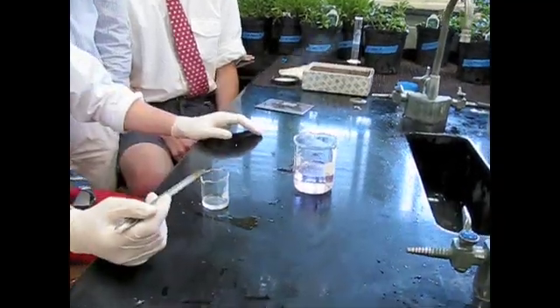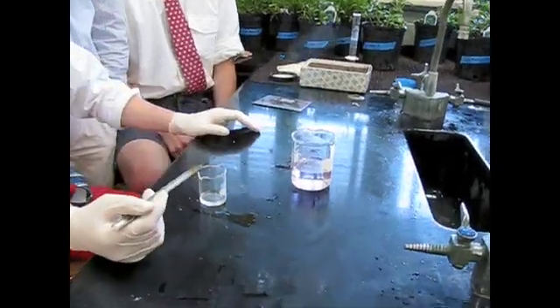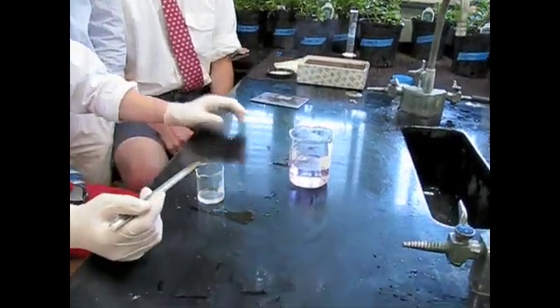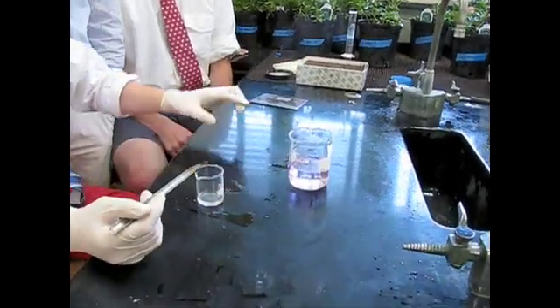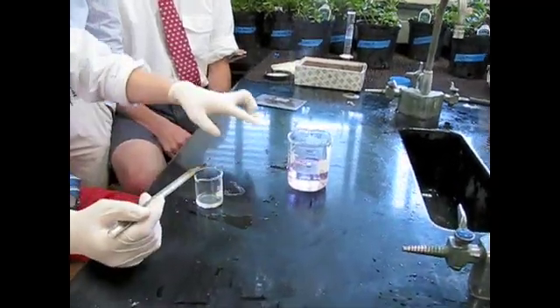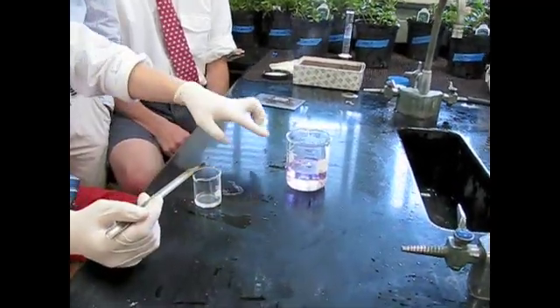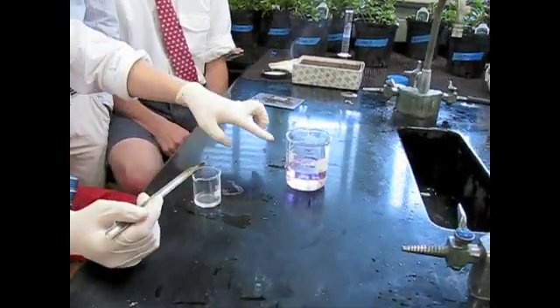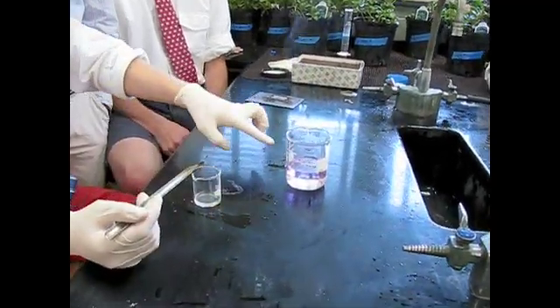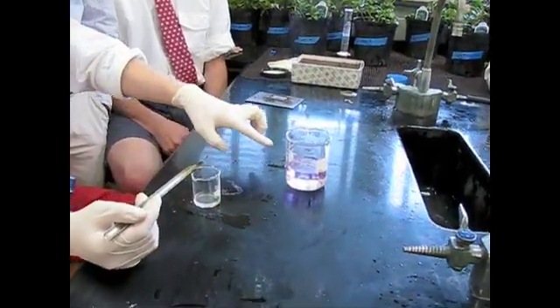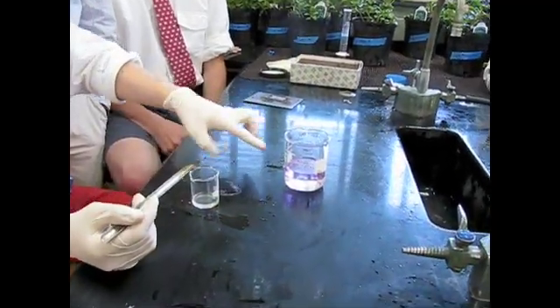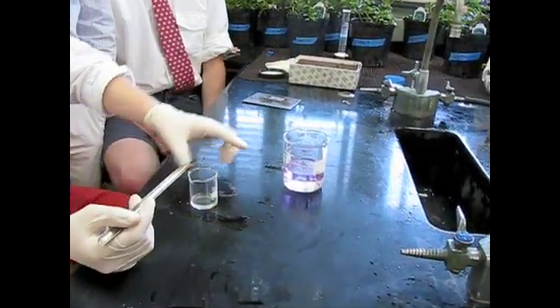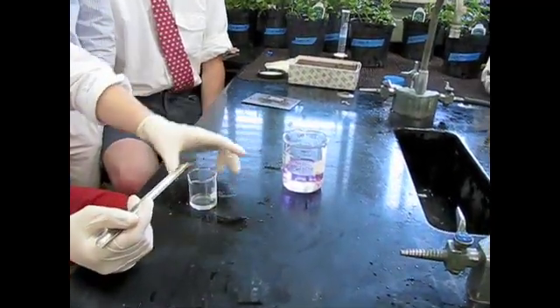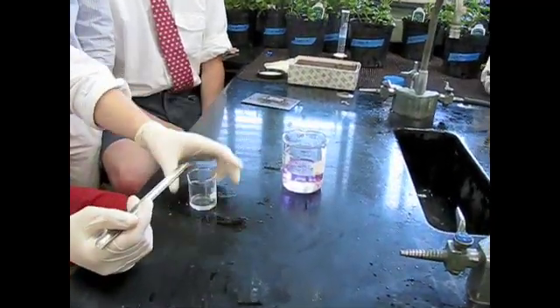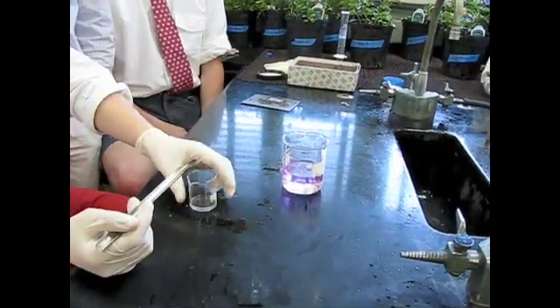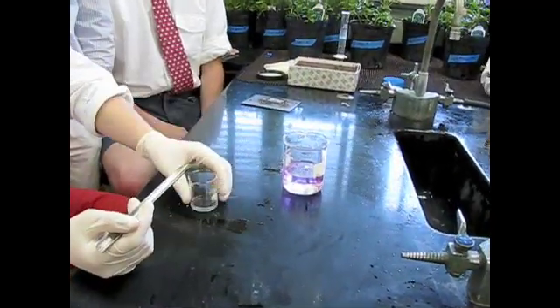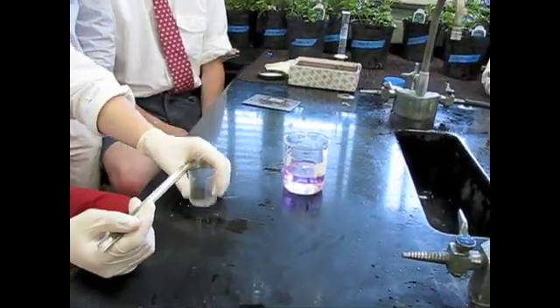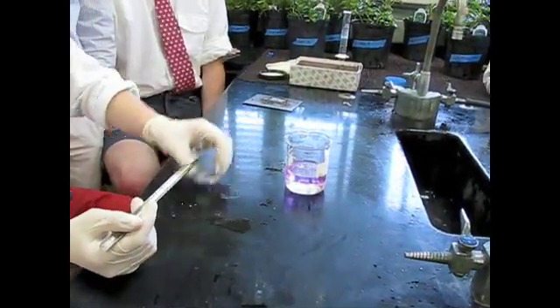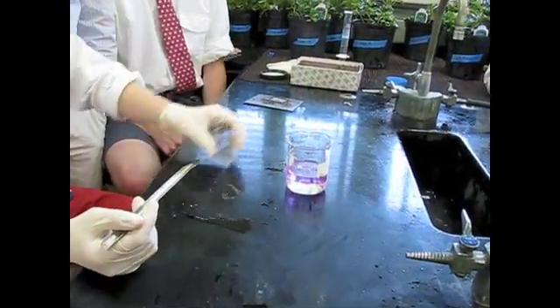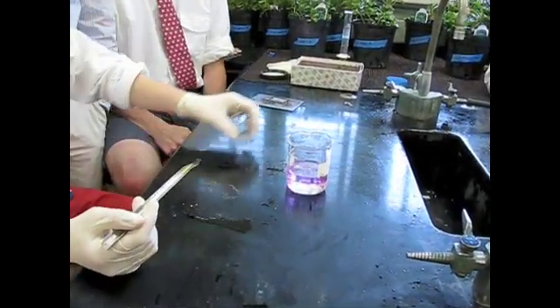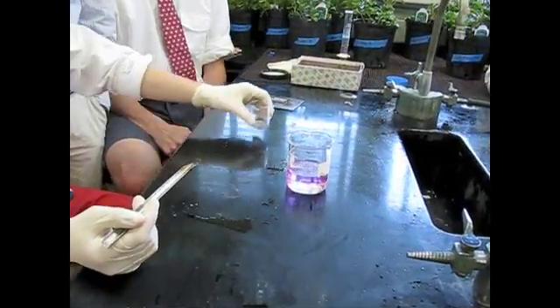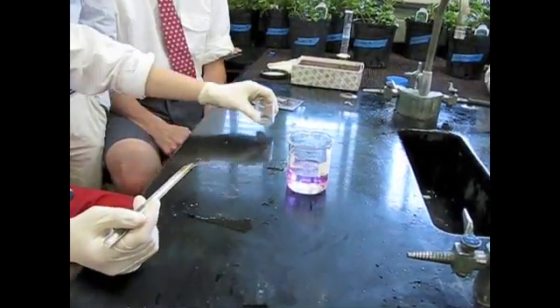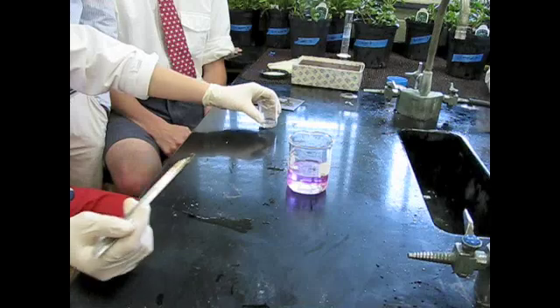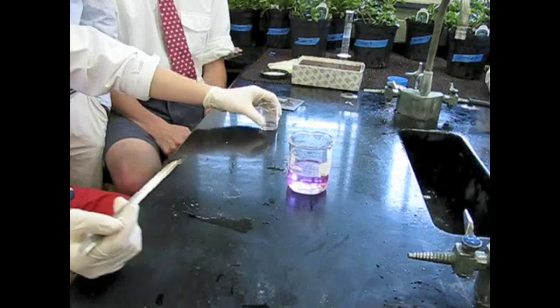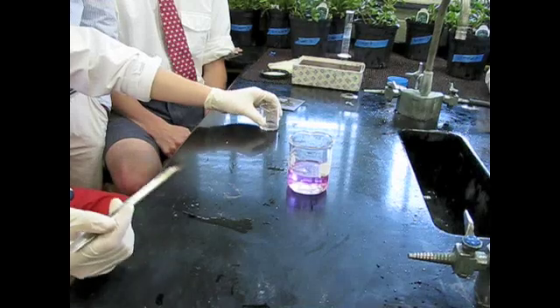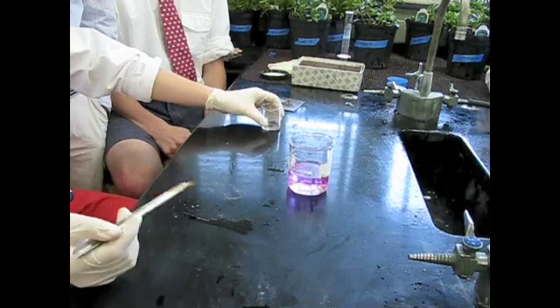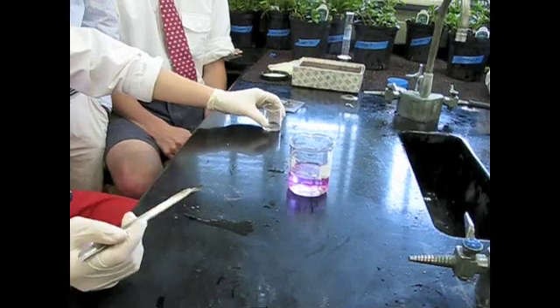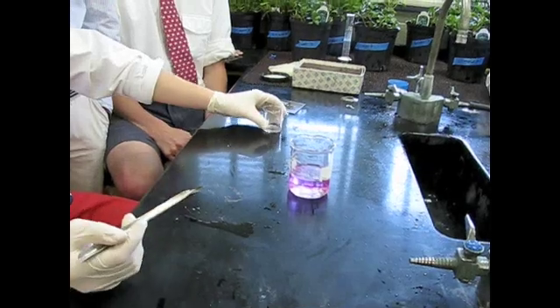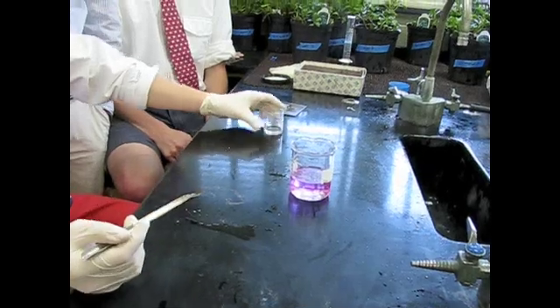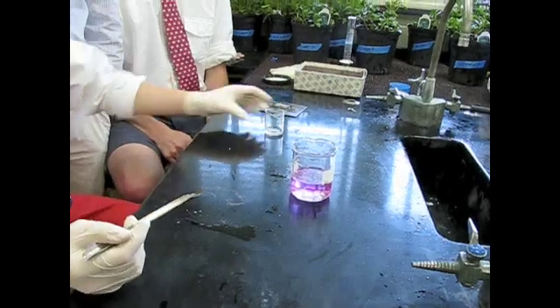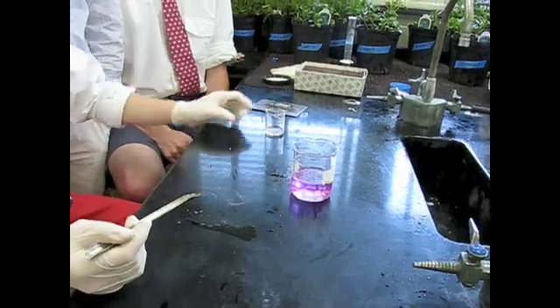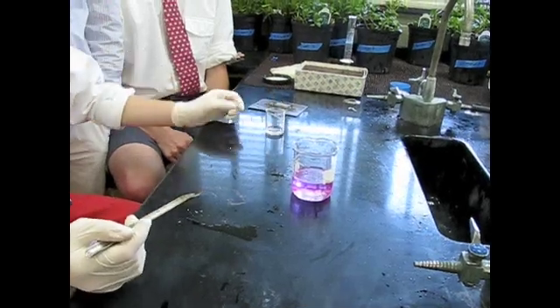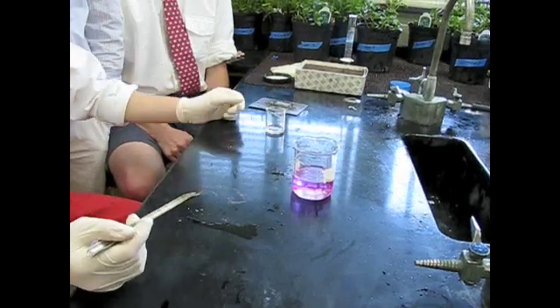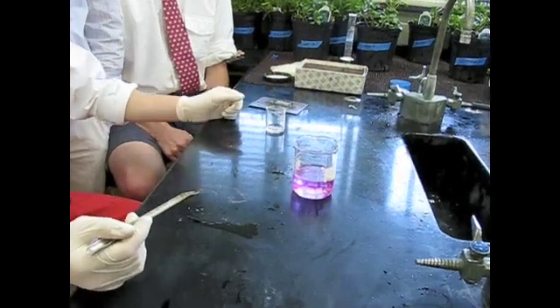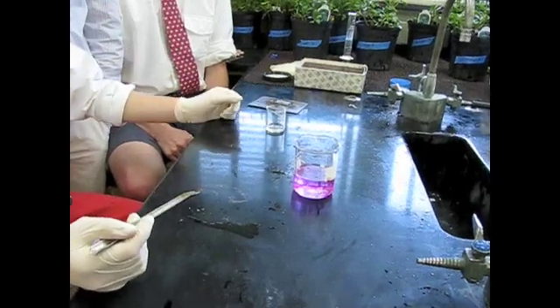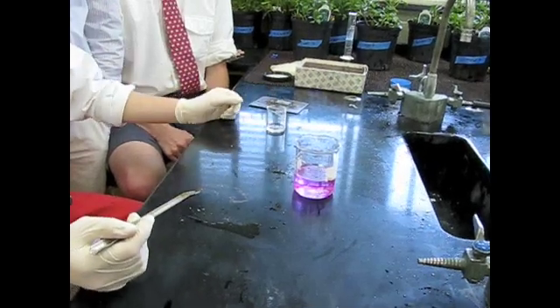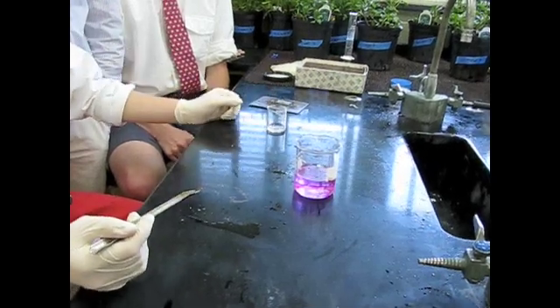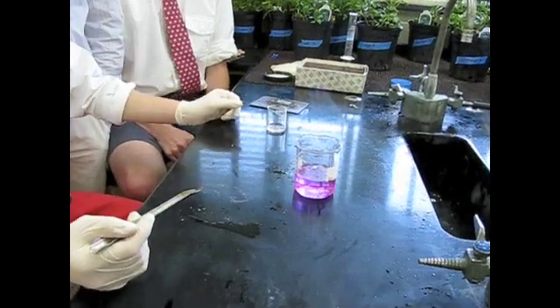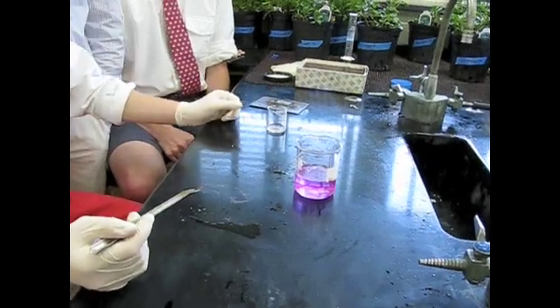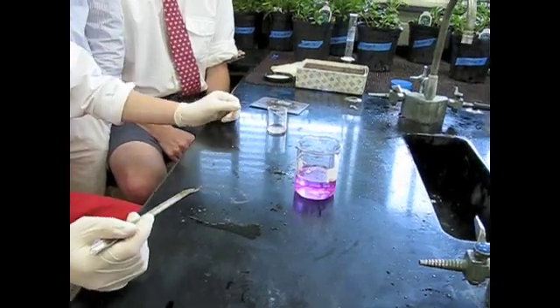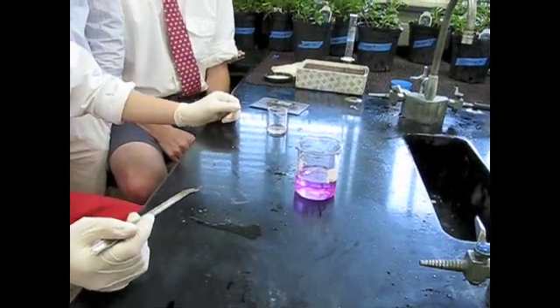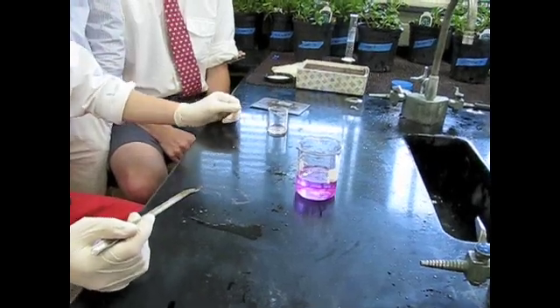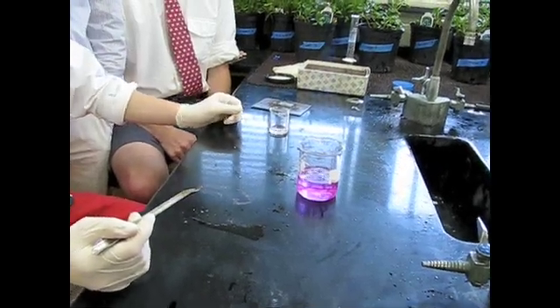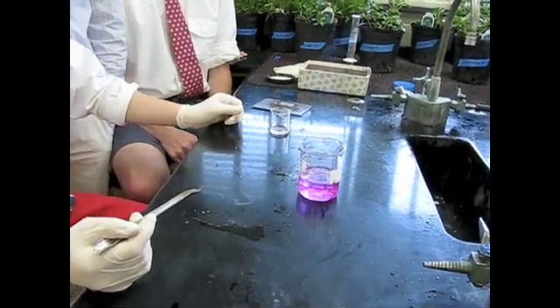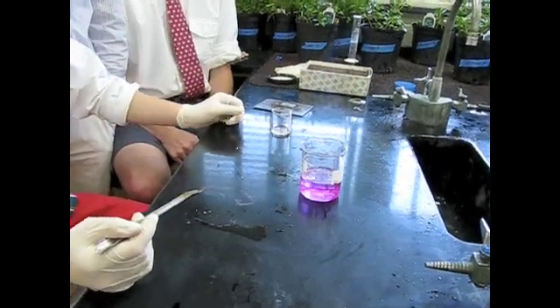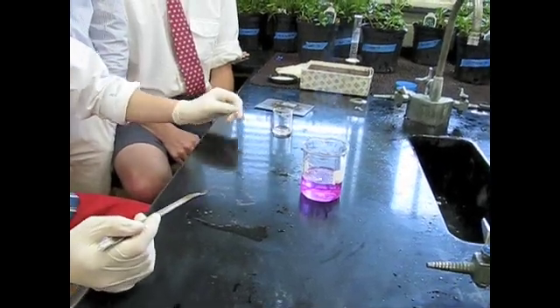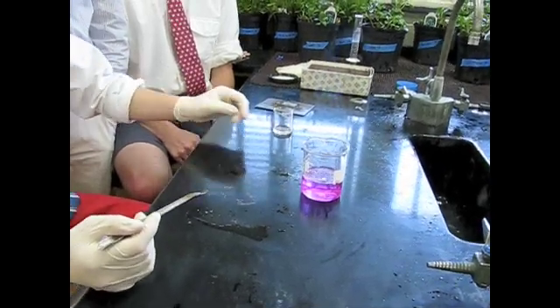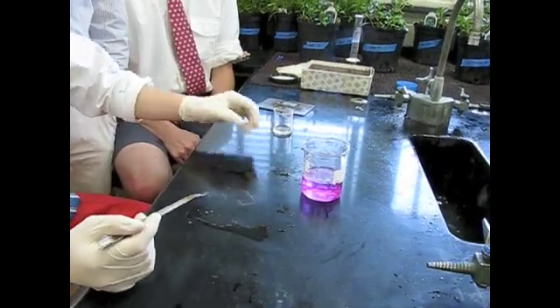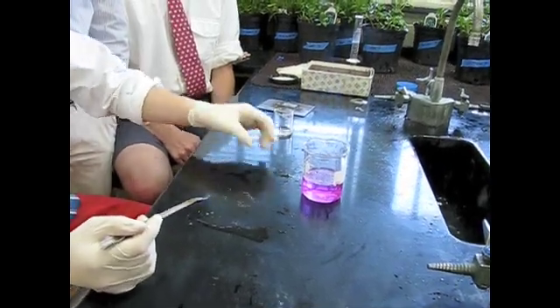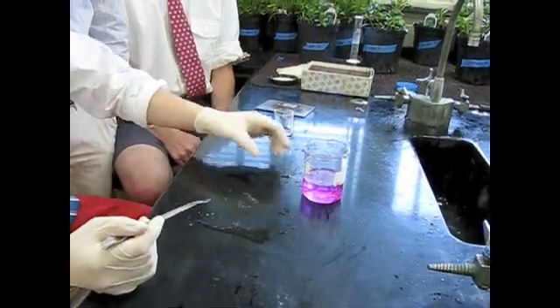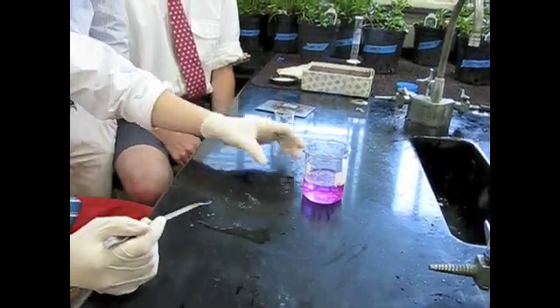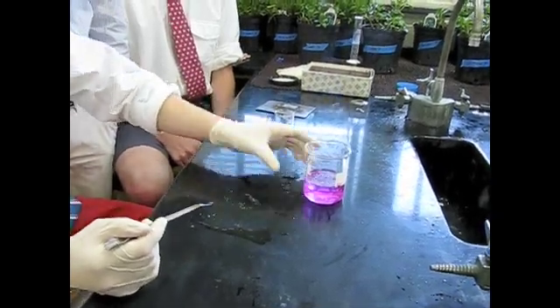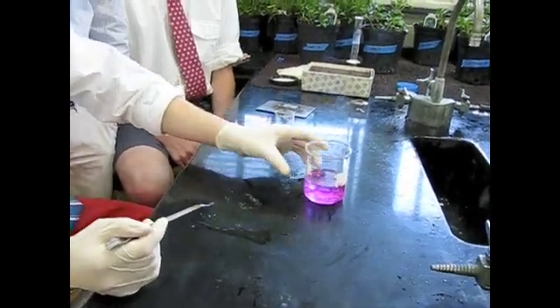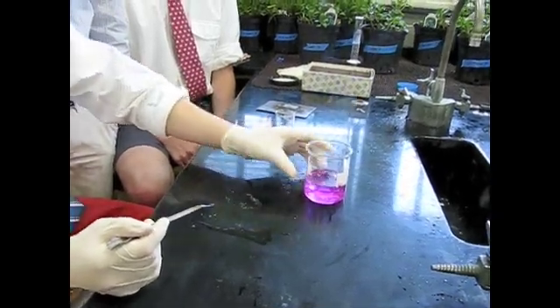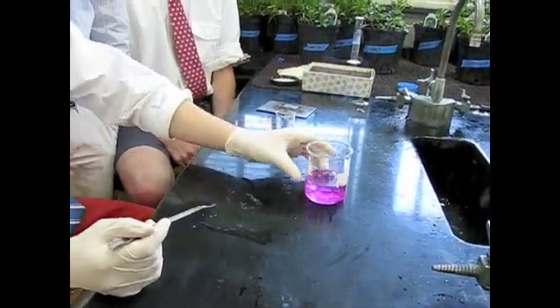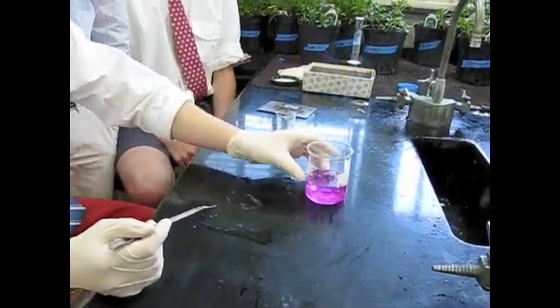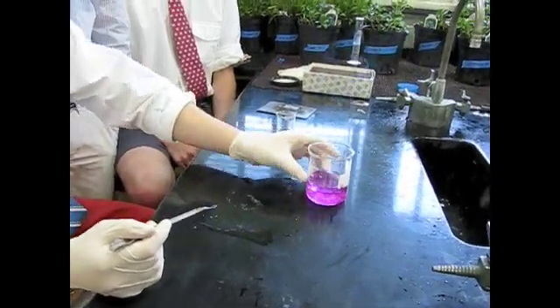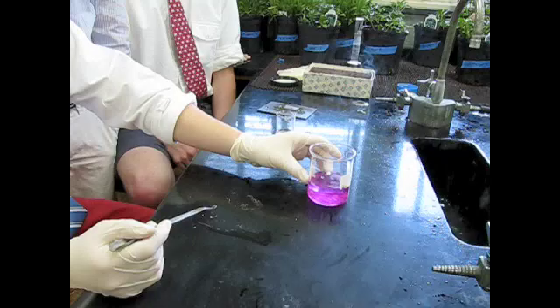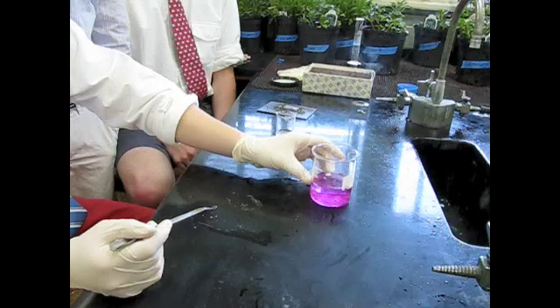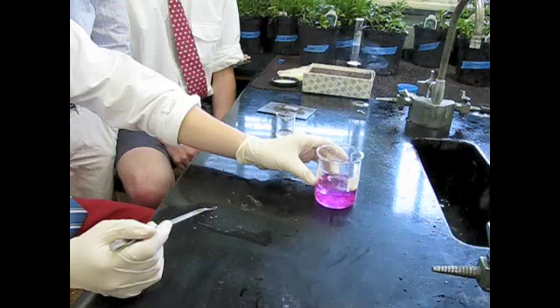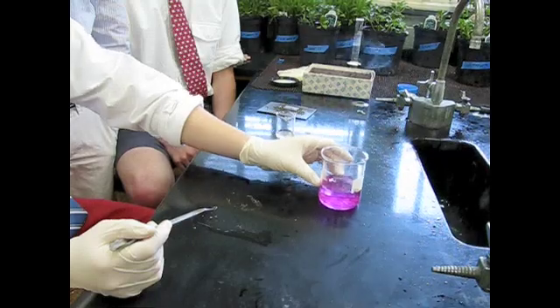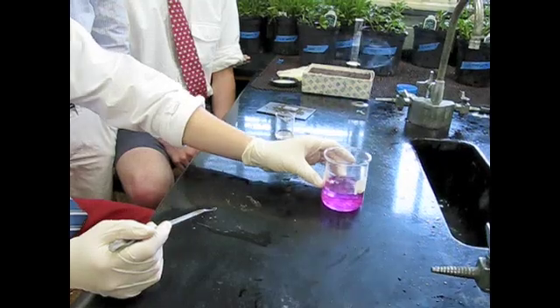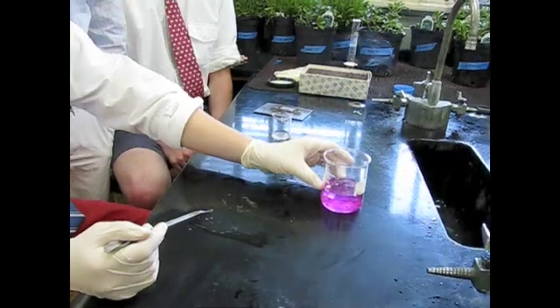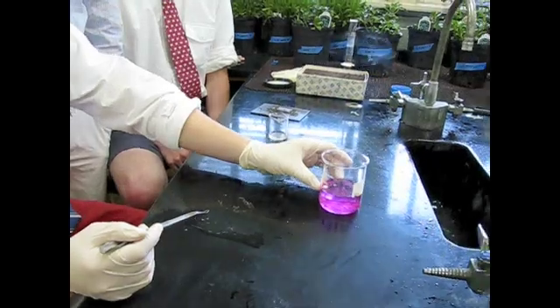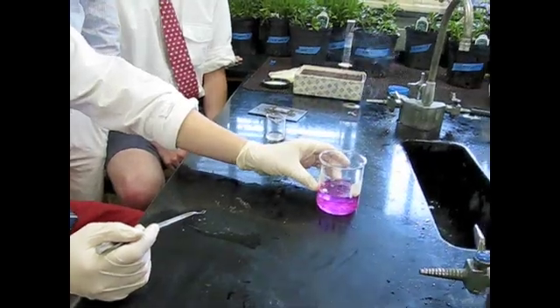It's a base — that's why it turns pink. Sodium hydroxide is a base. What do you have in that water? We have phenolphthalein in the water. It's an indicator.